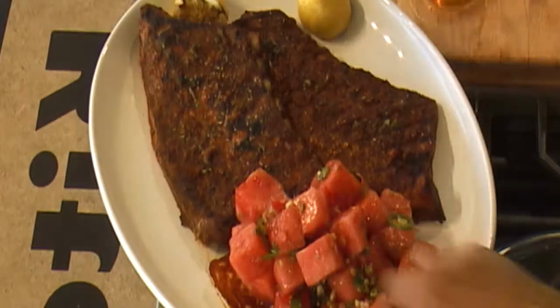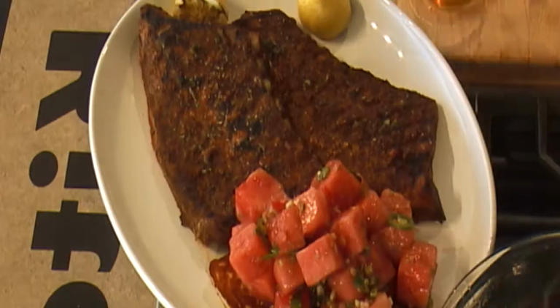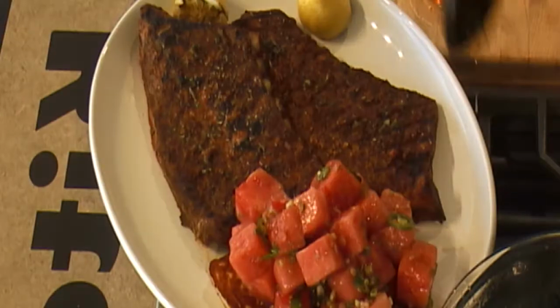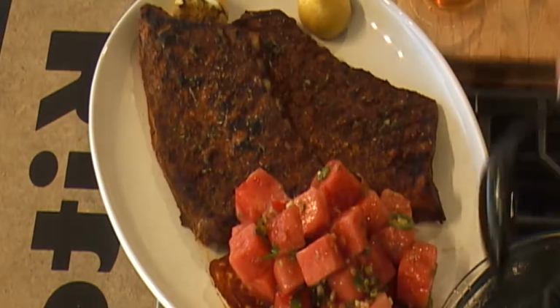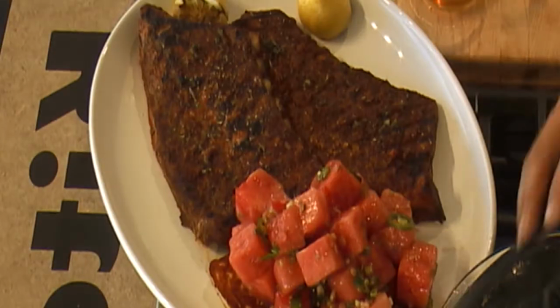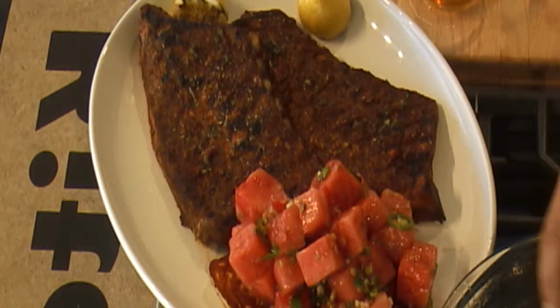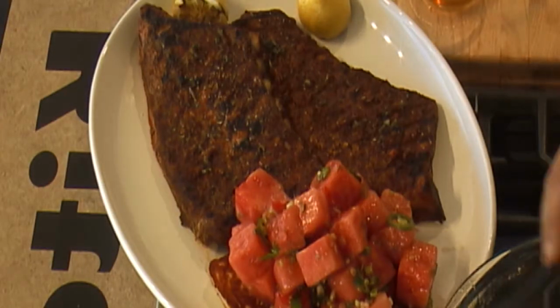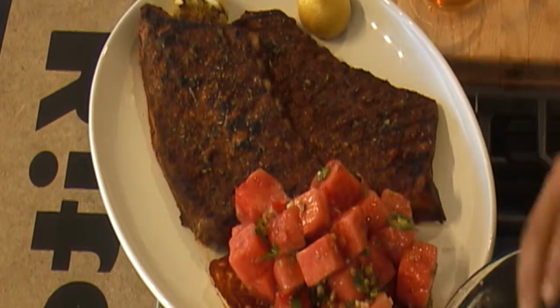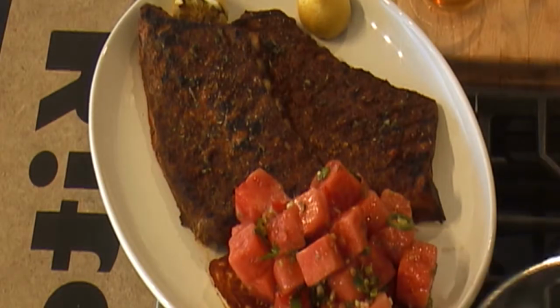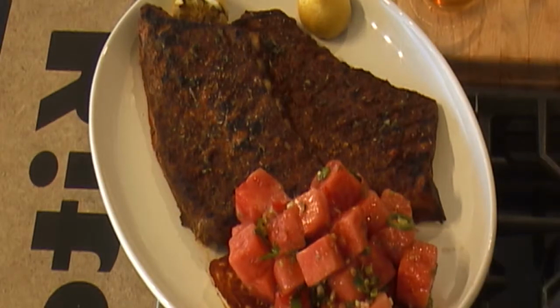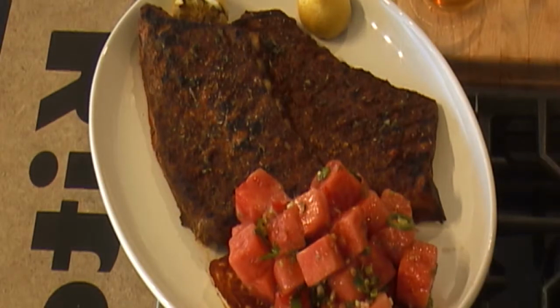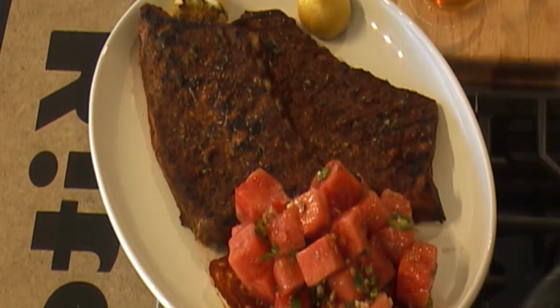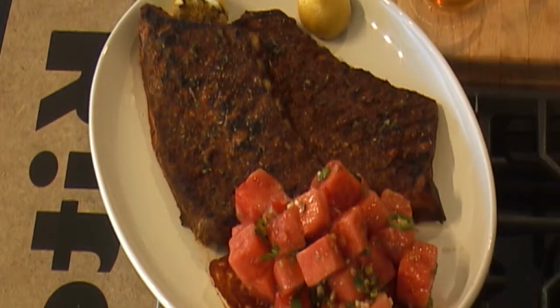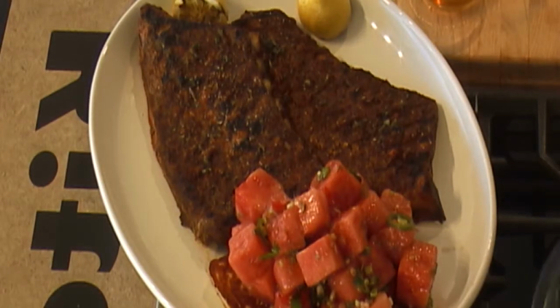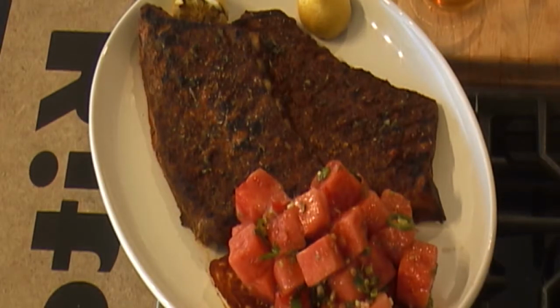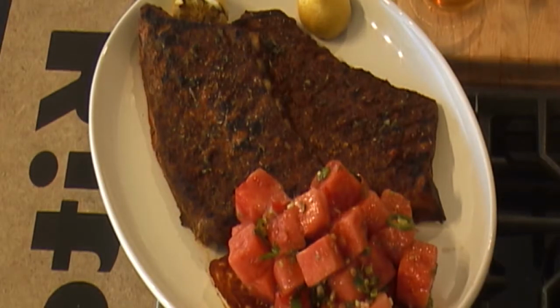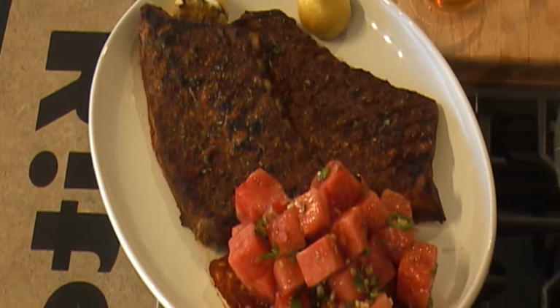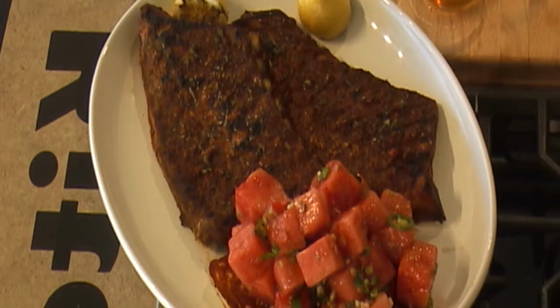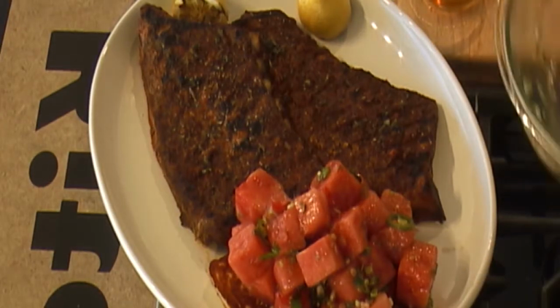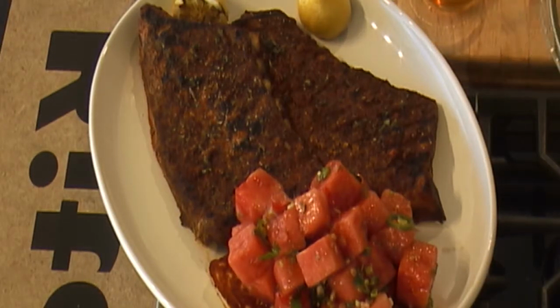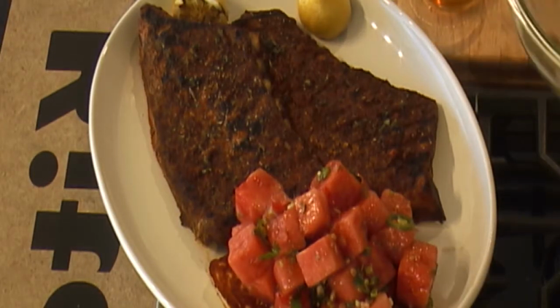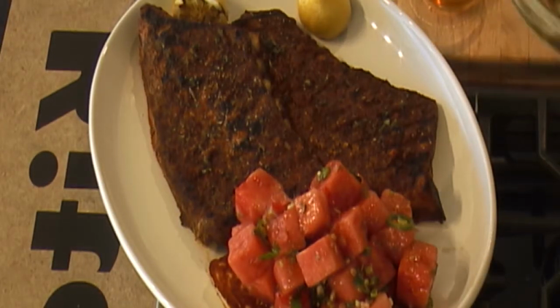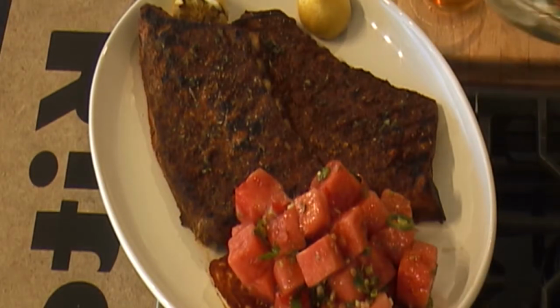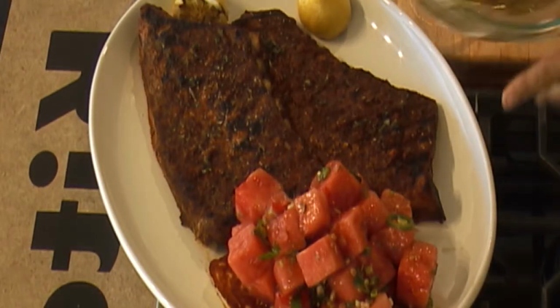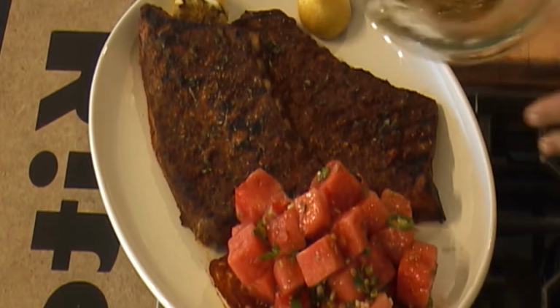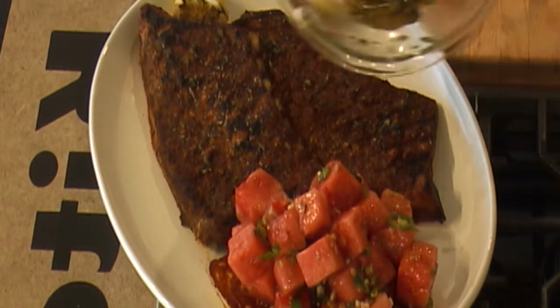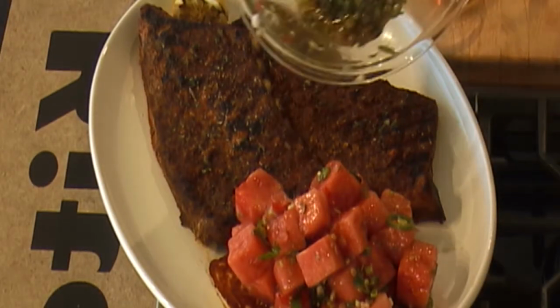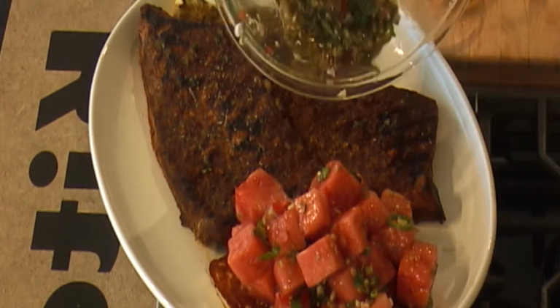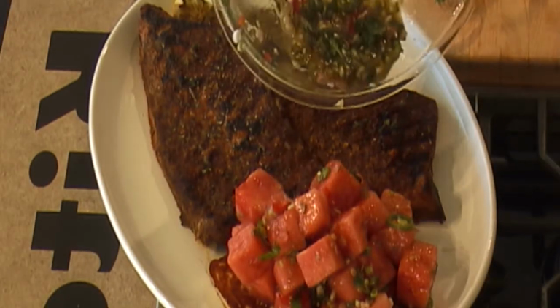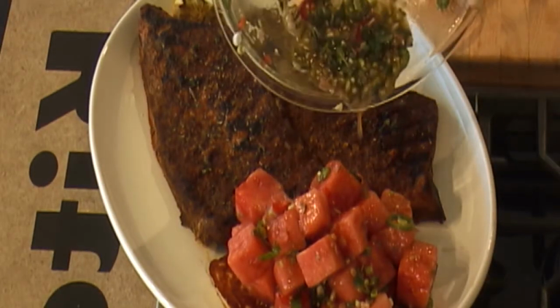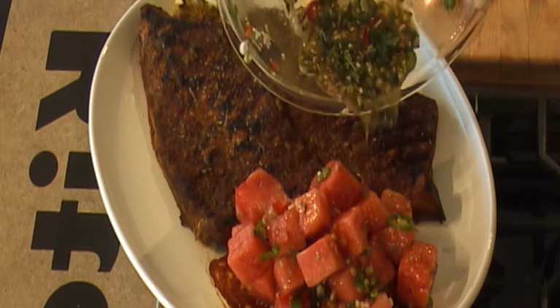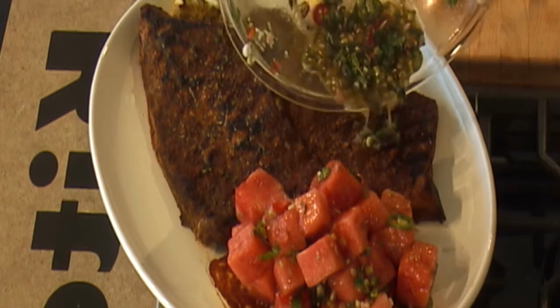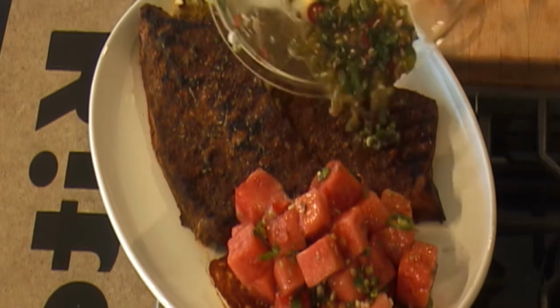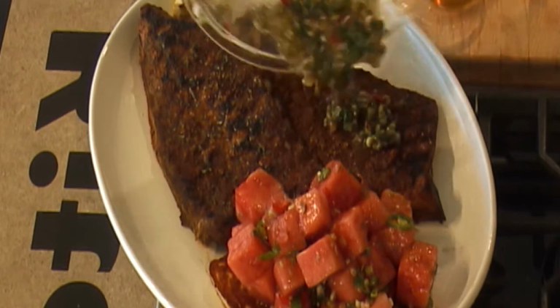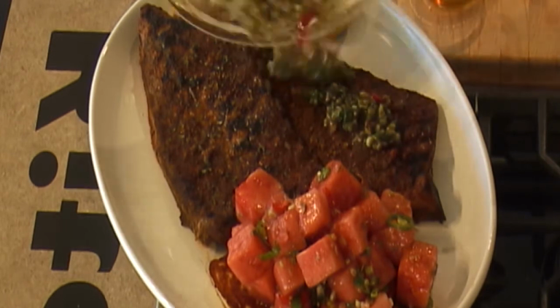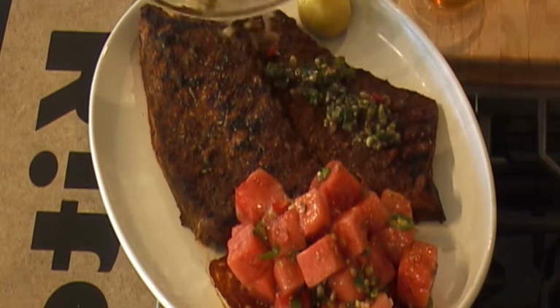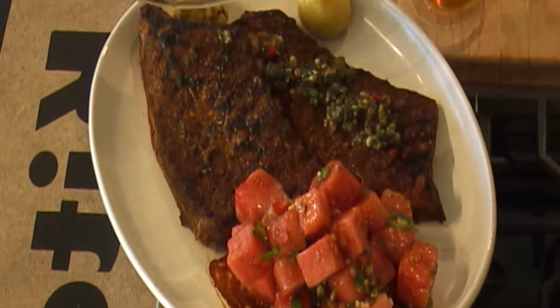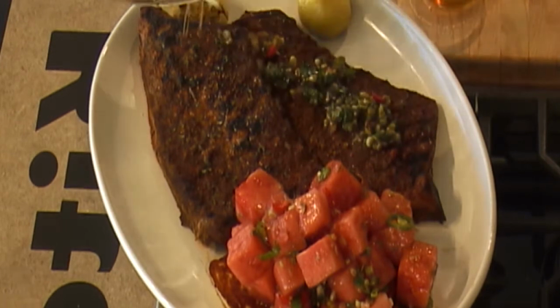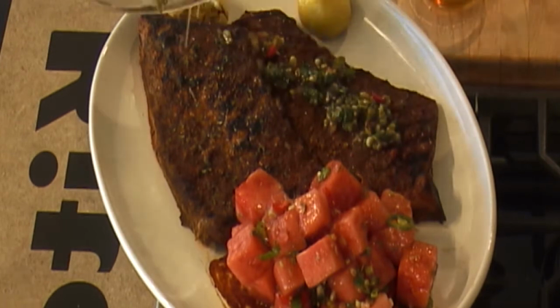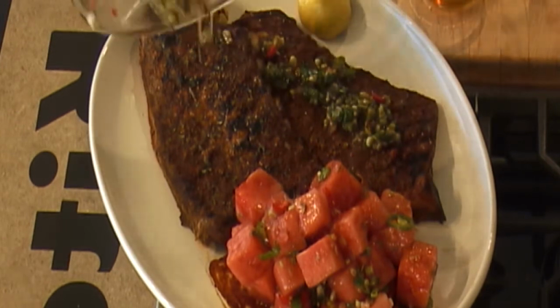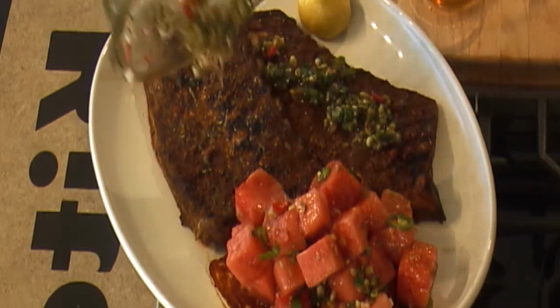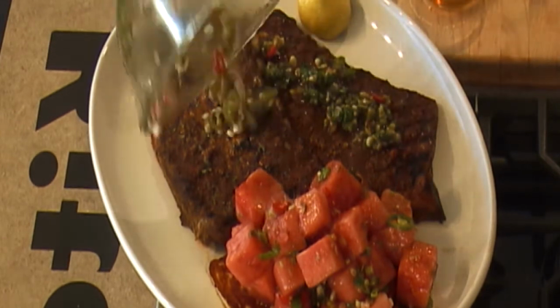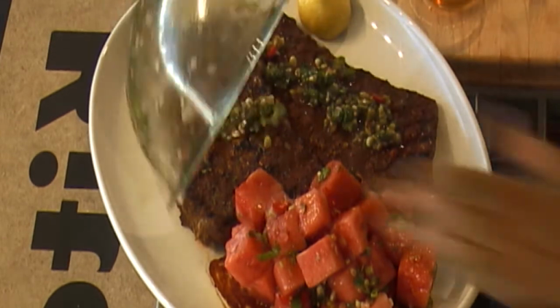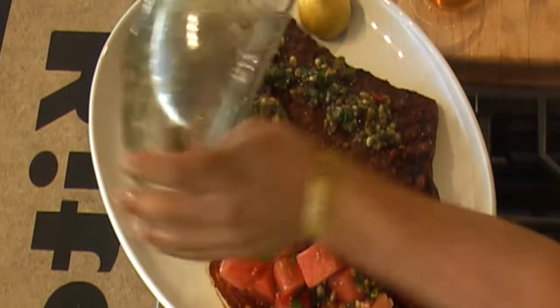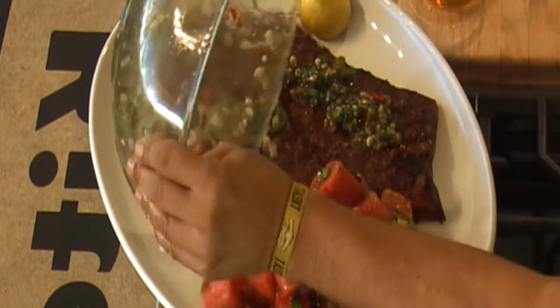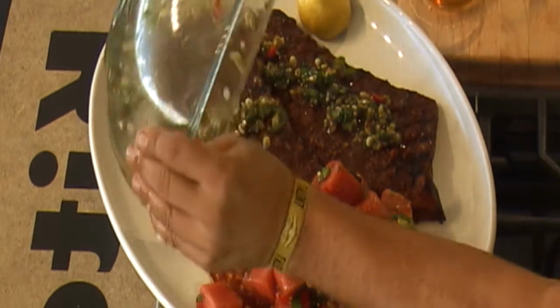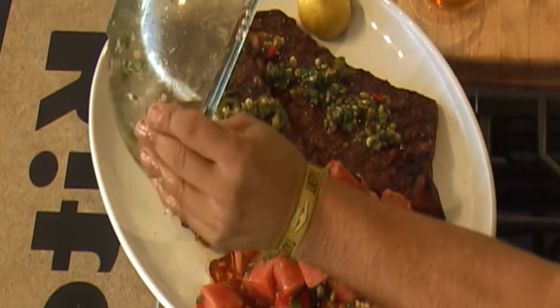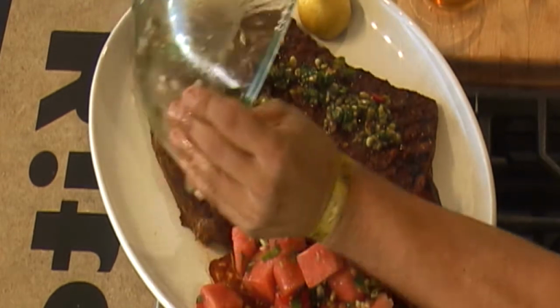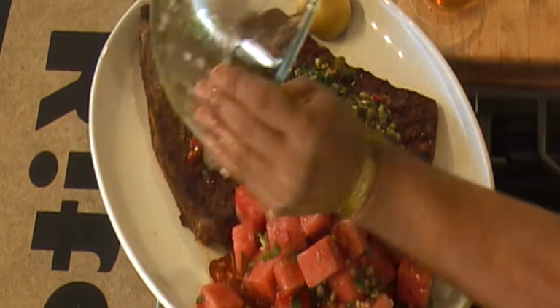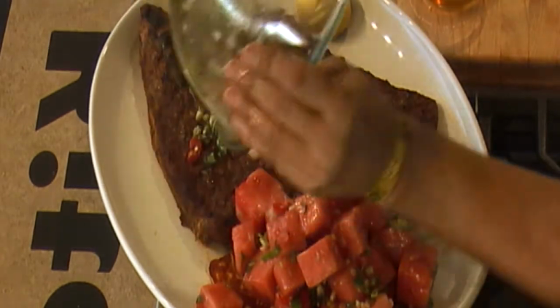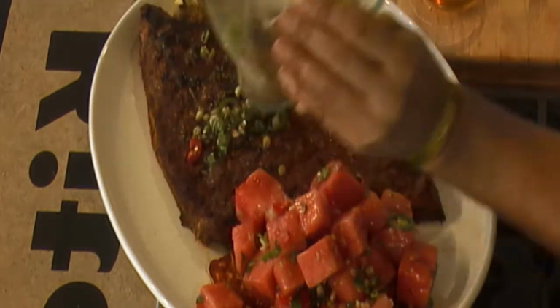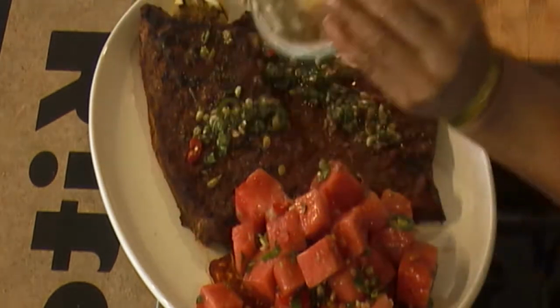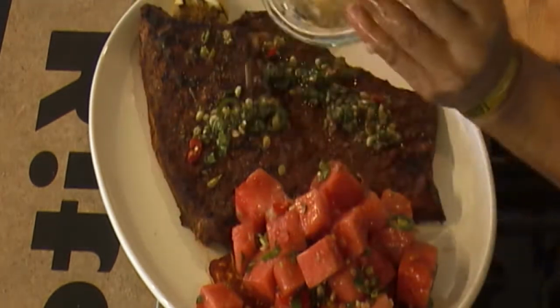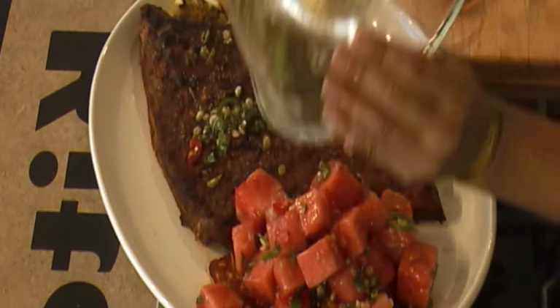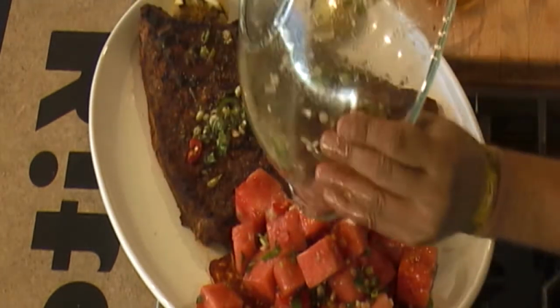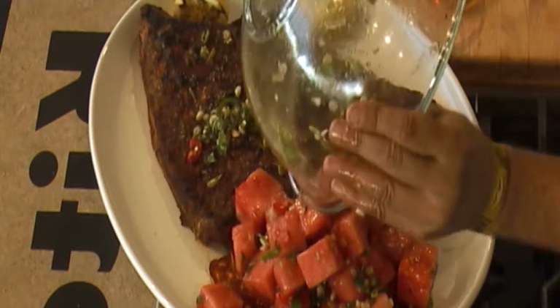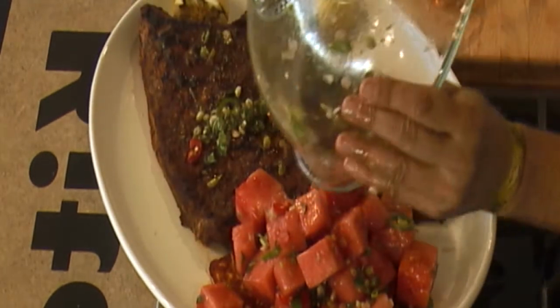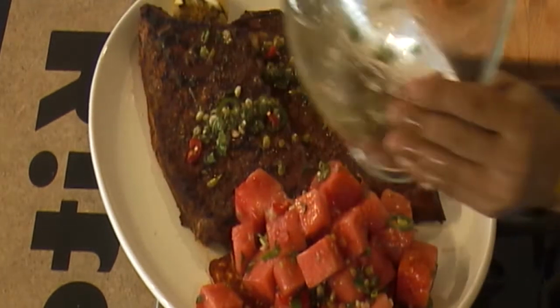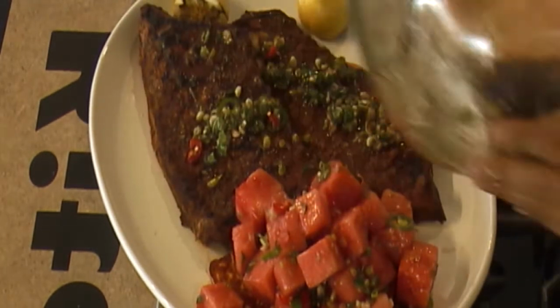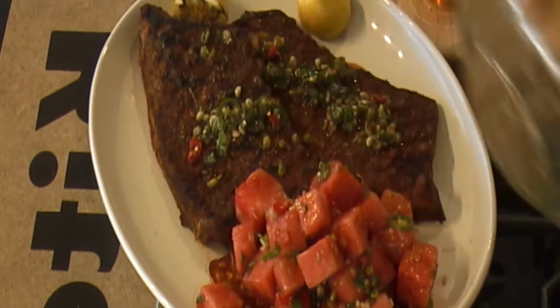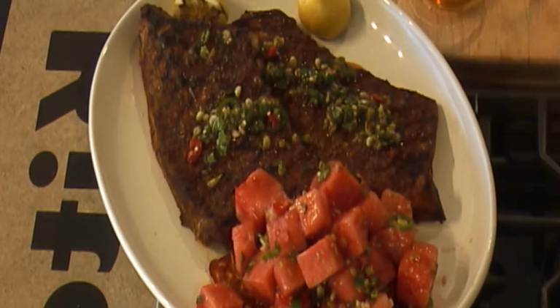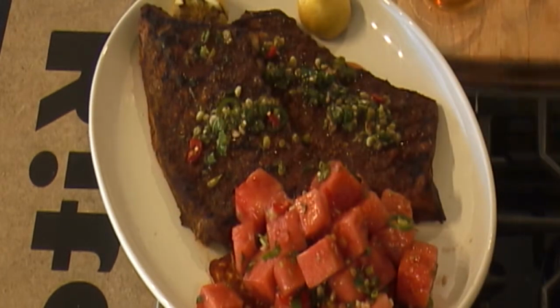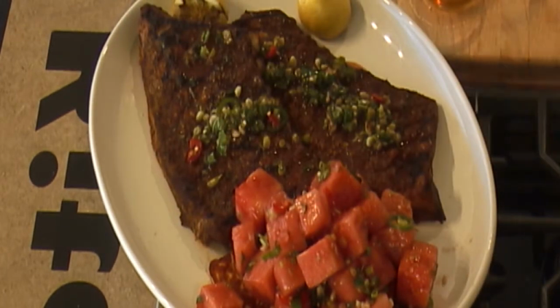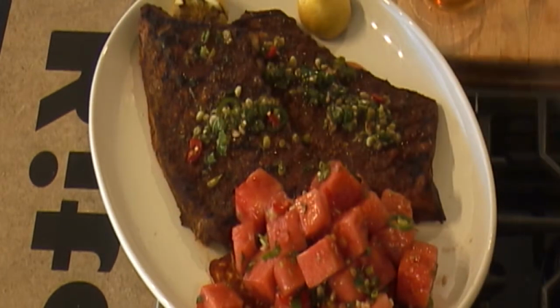And then I have this extra vinaigrette — since we know it all goes together because we made it together, just dump it right on top. Dinner.